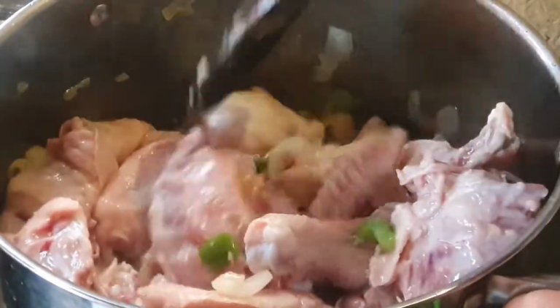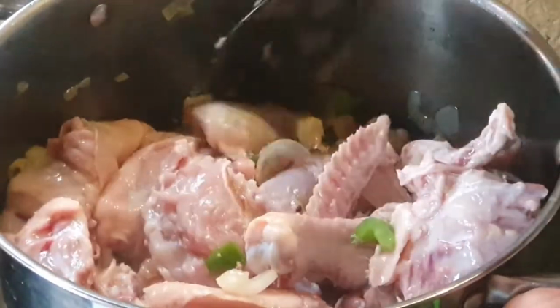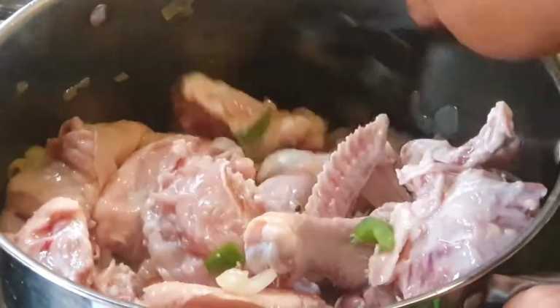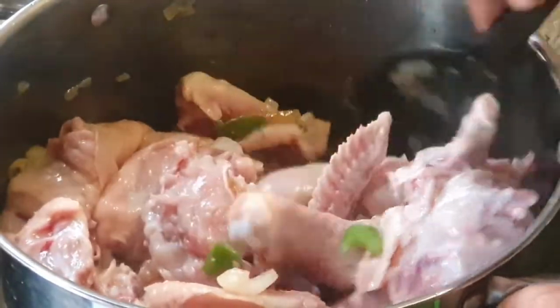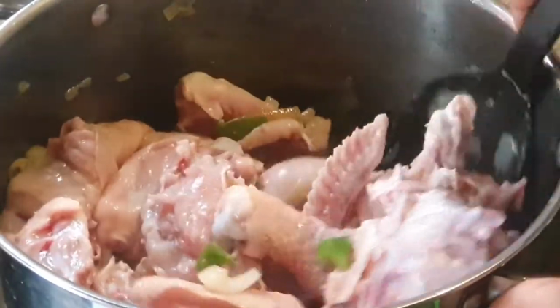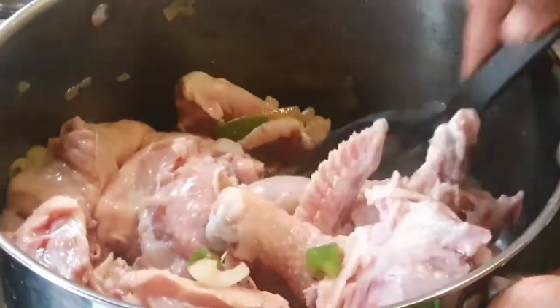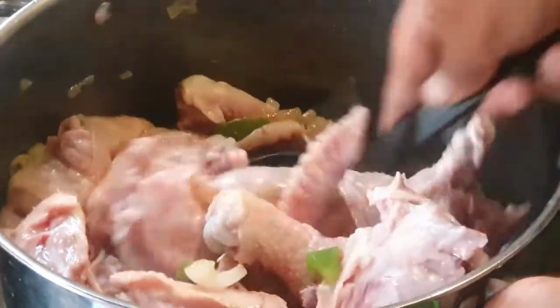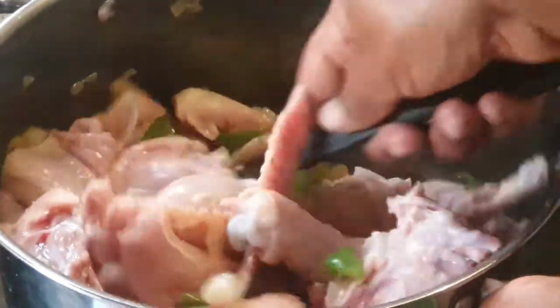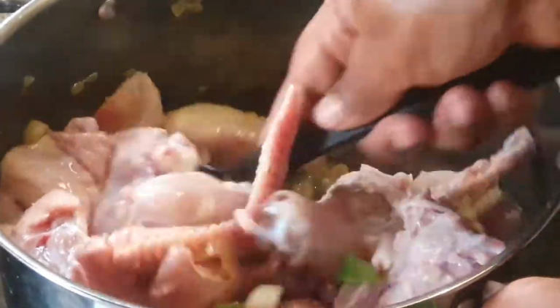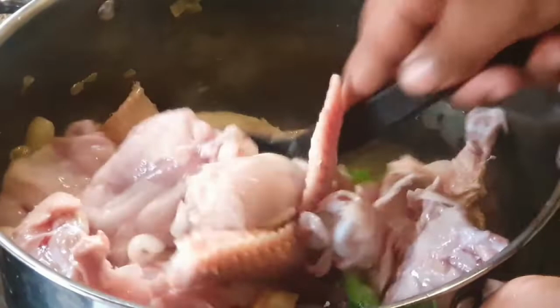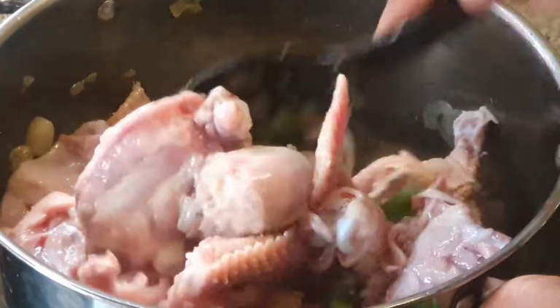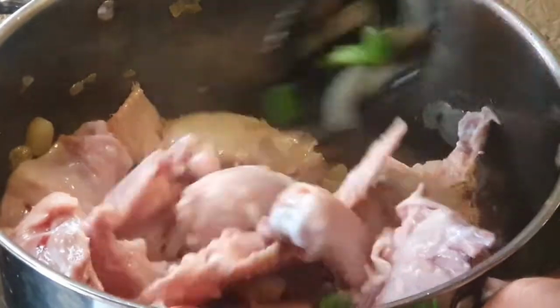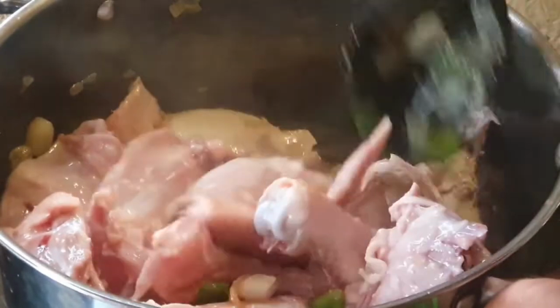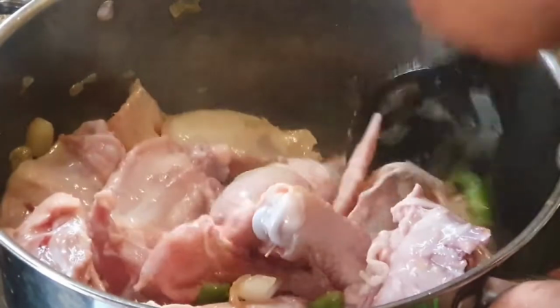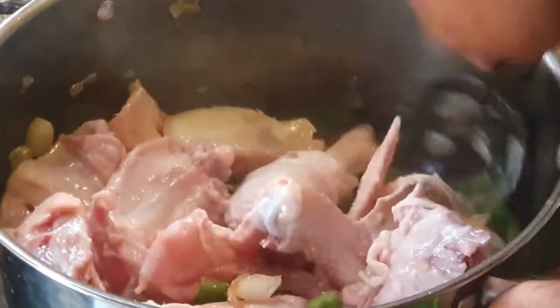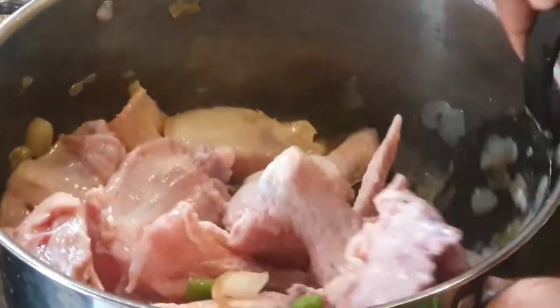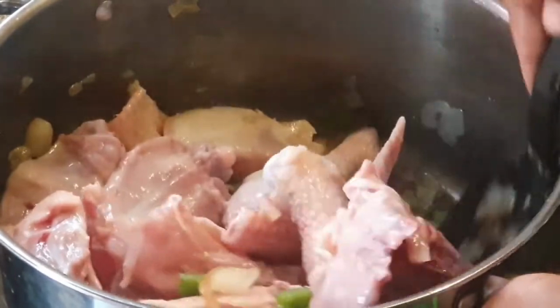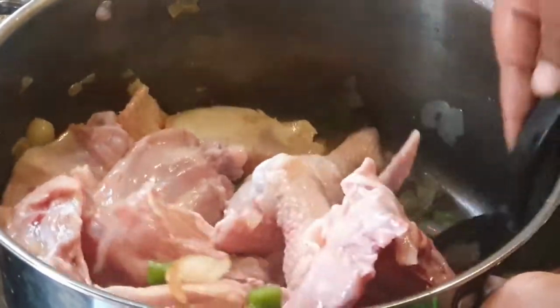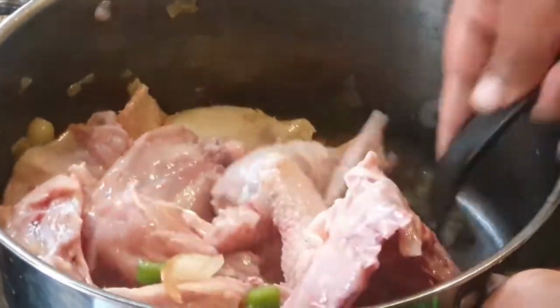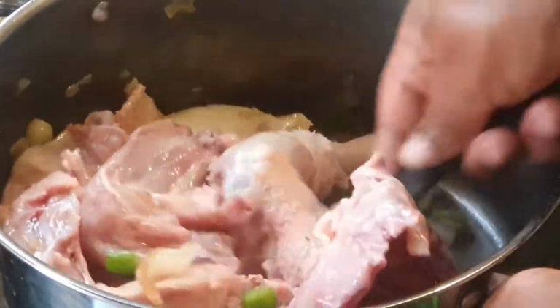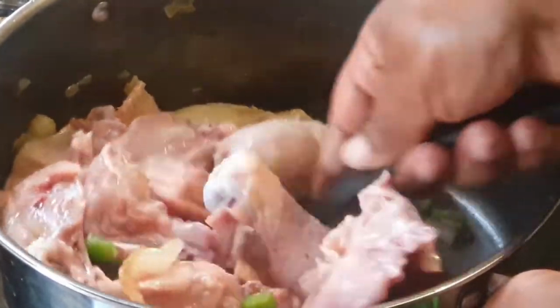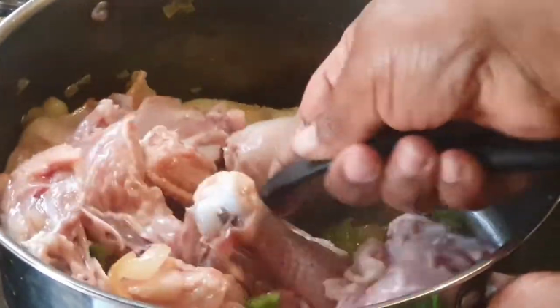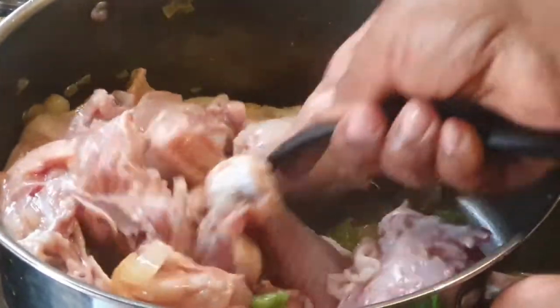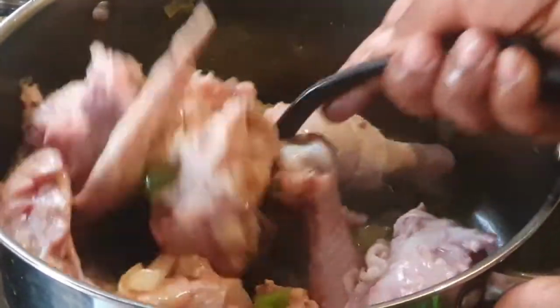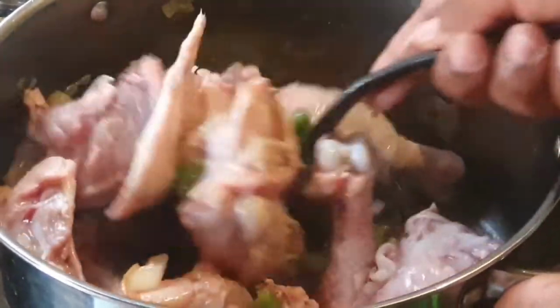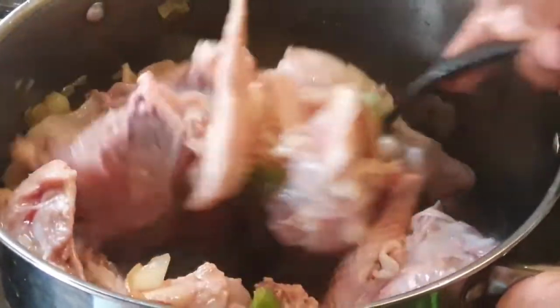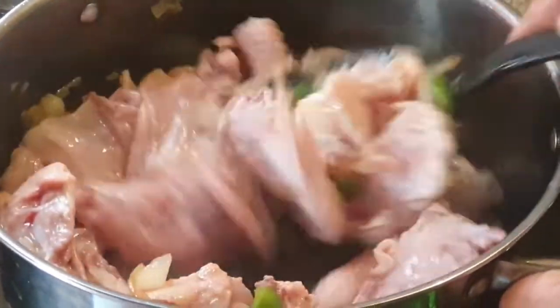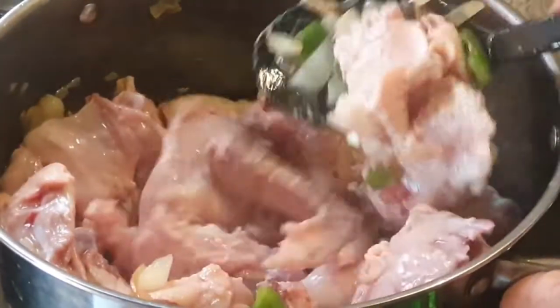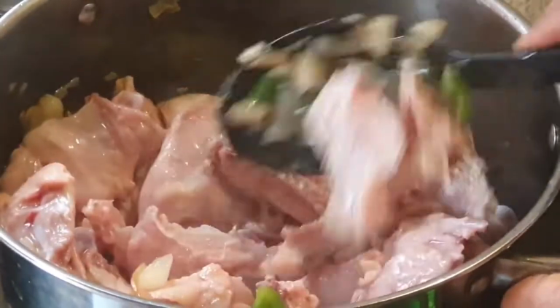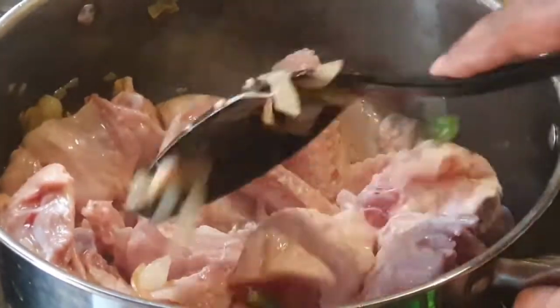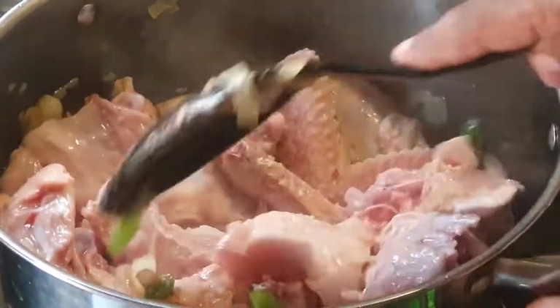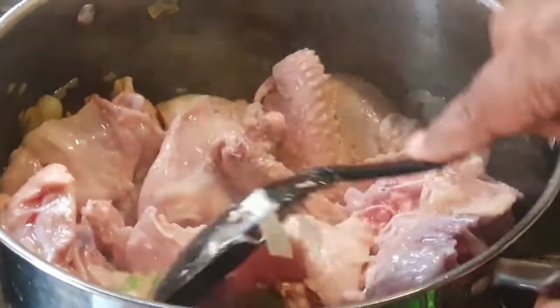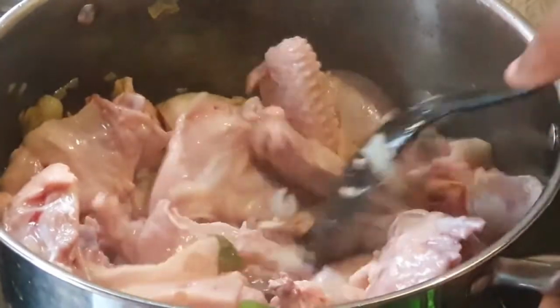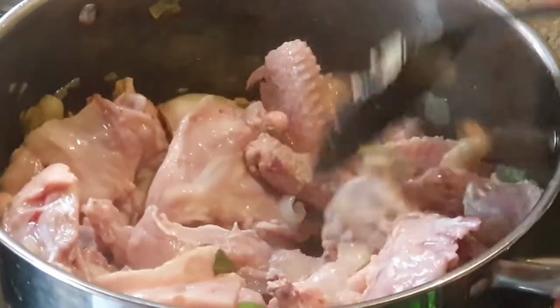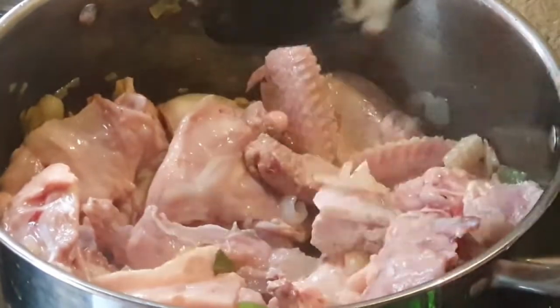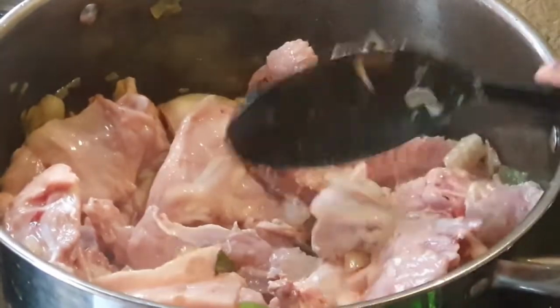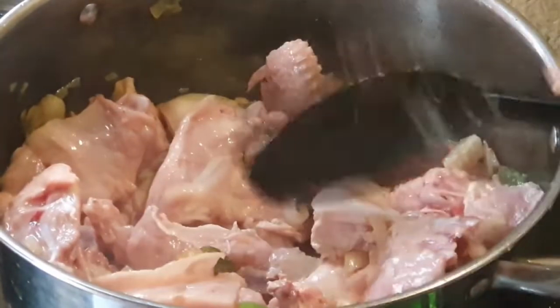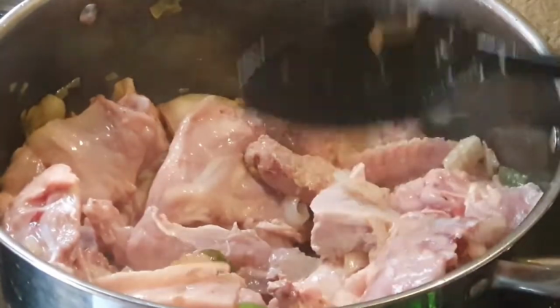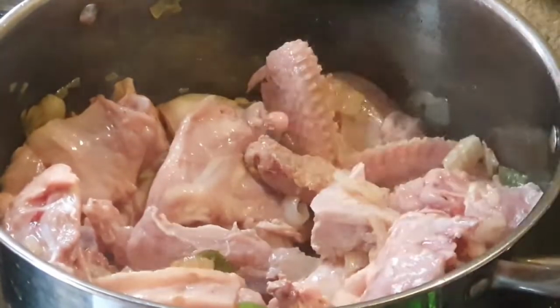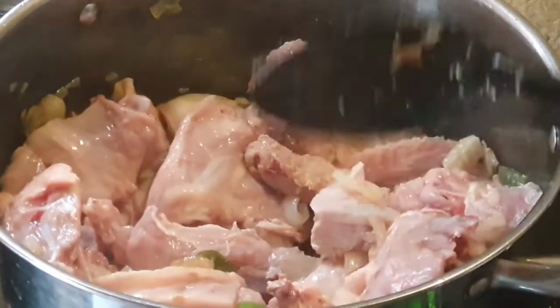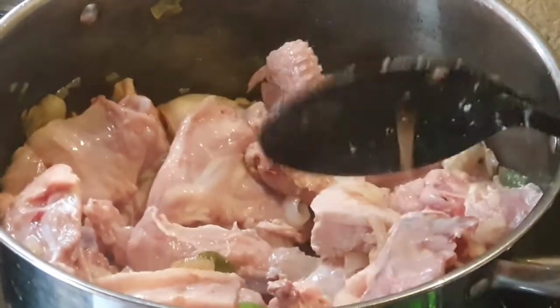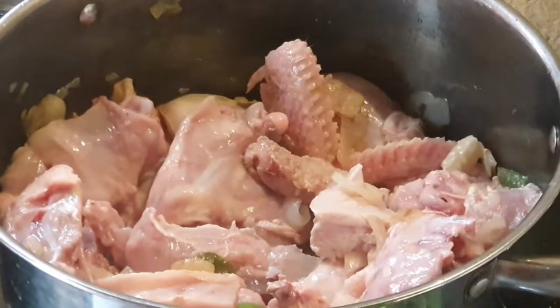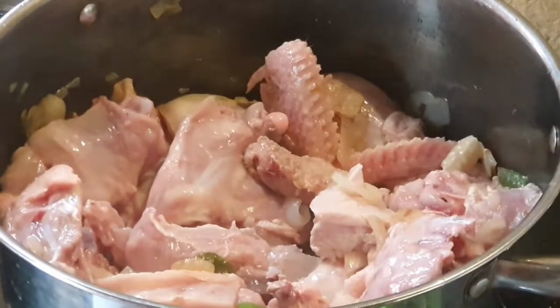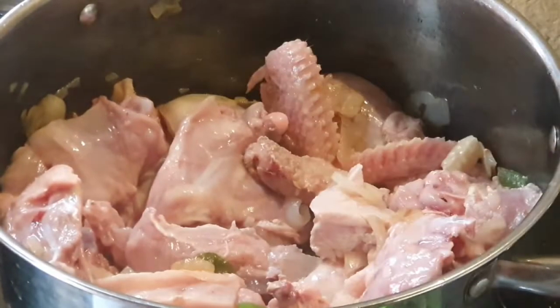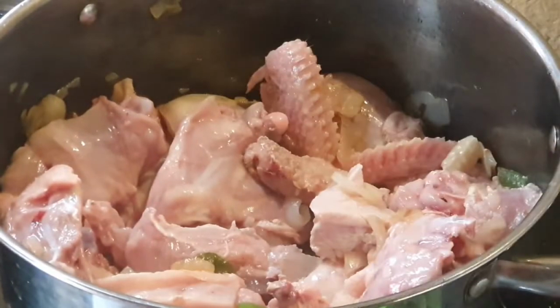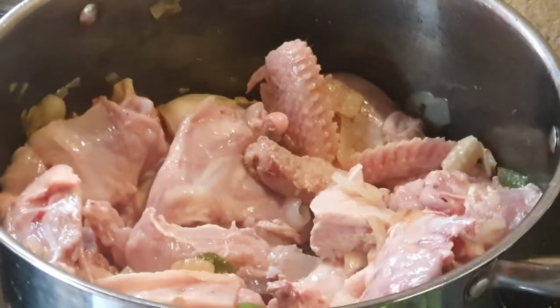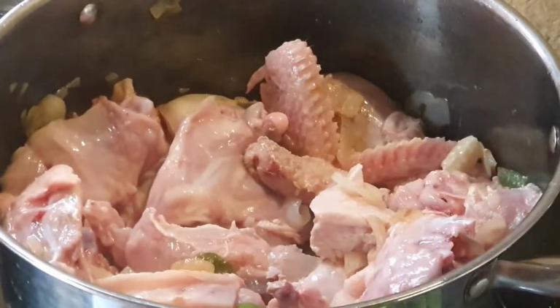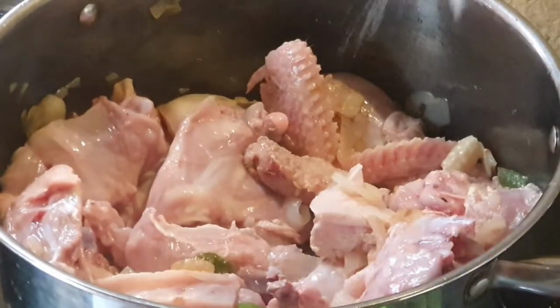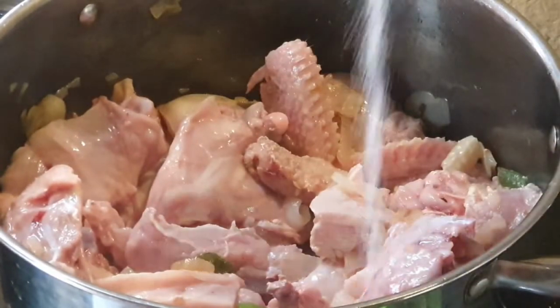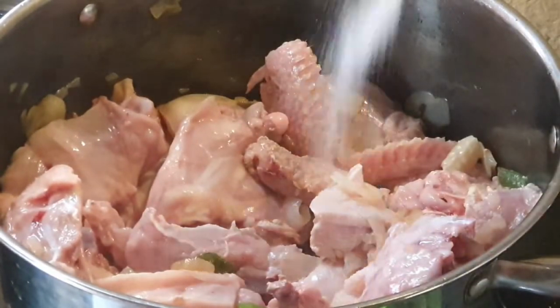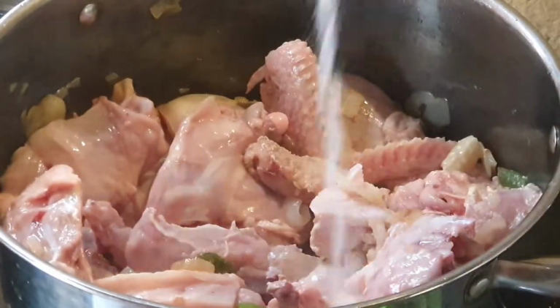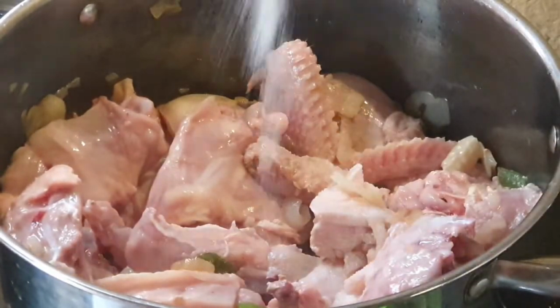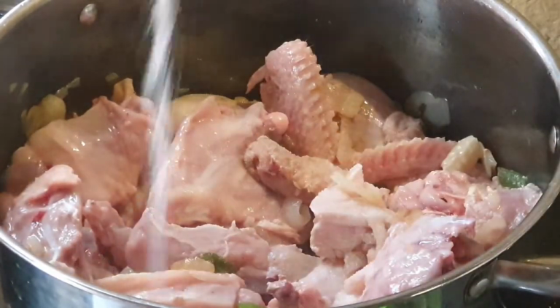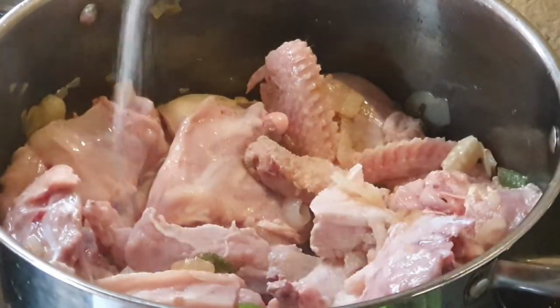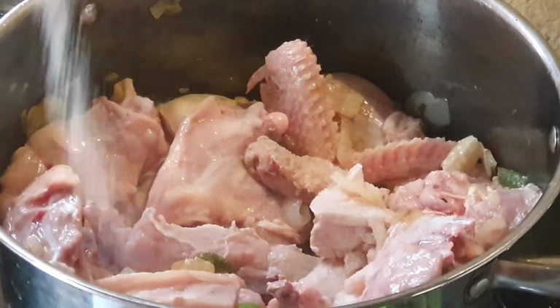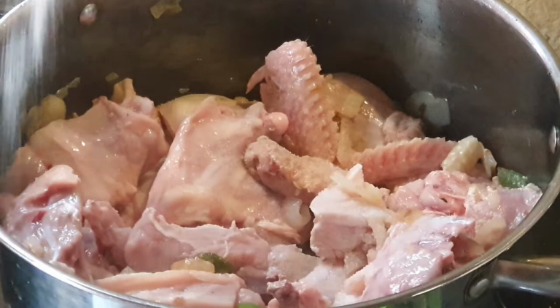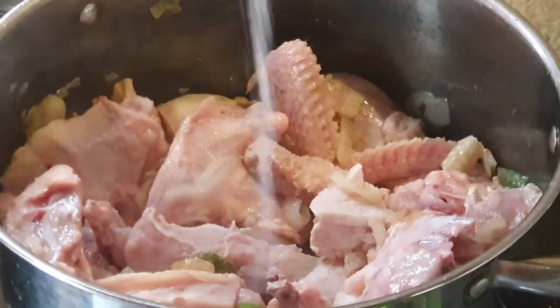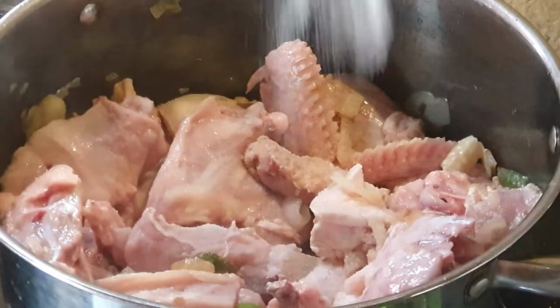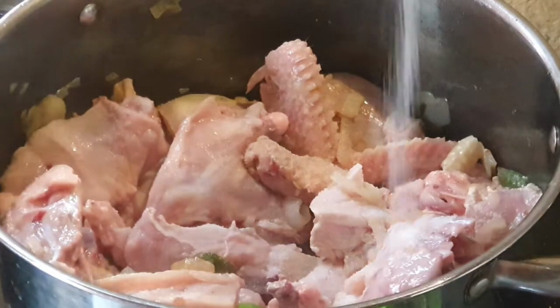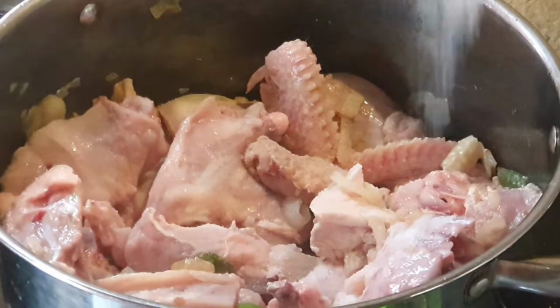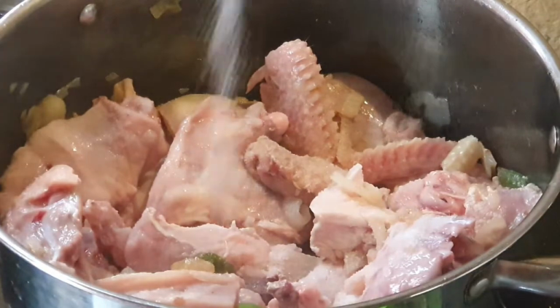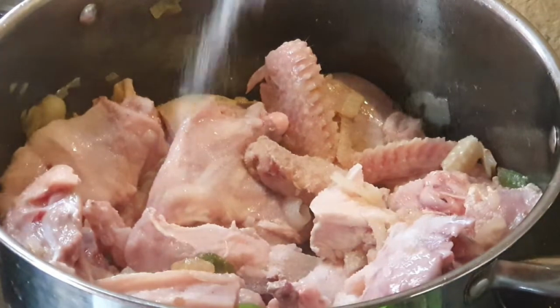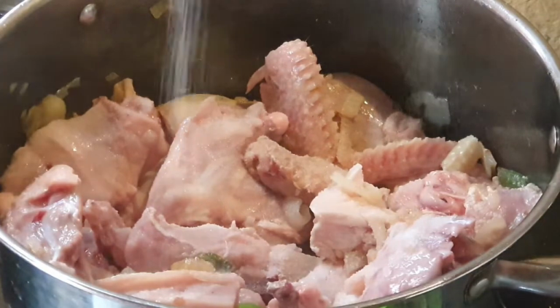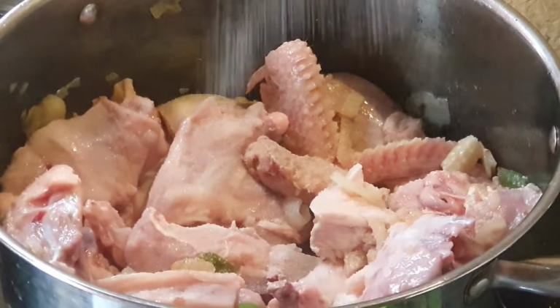...fresh chicken. We're gonna just let this fry and add some salt.